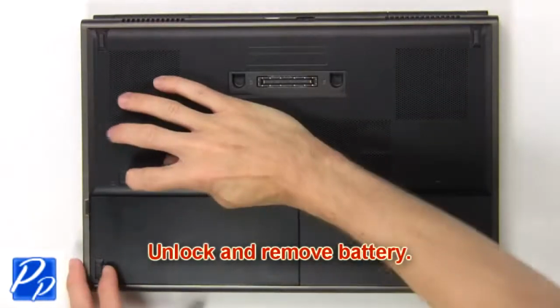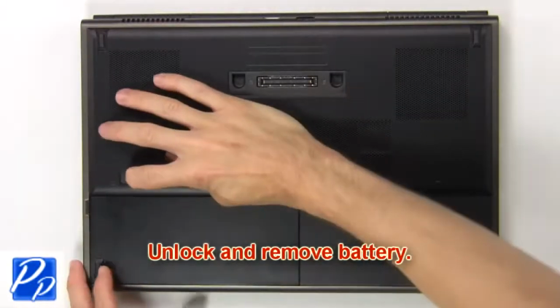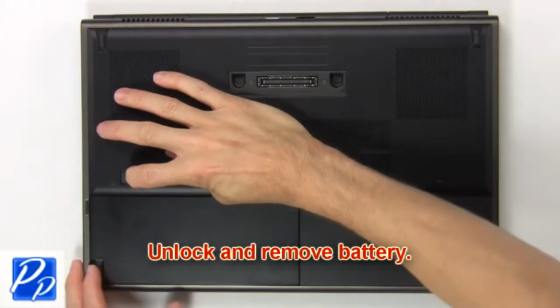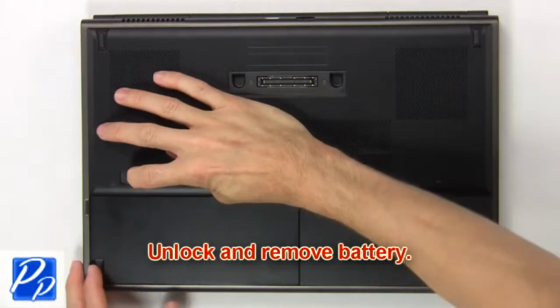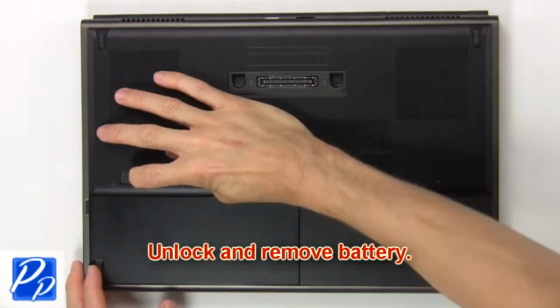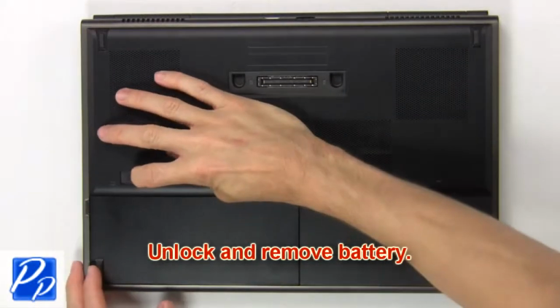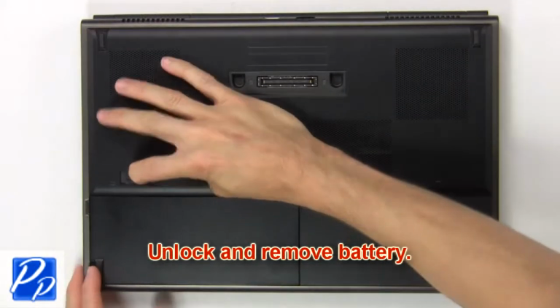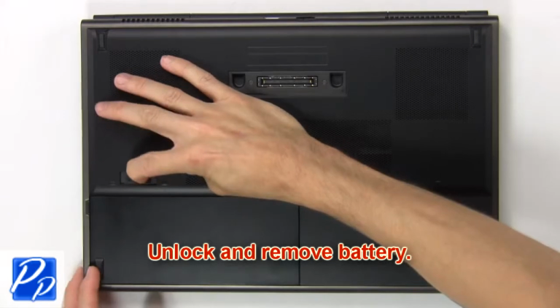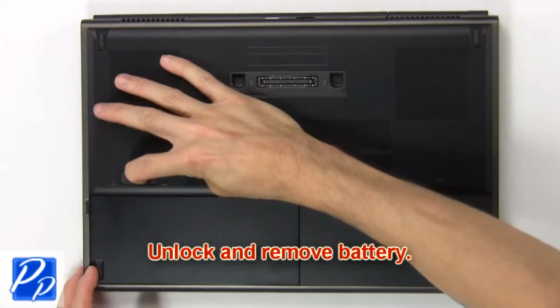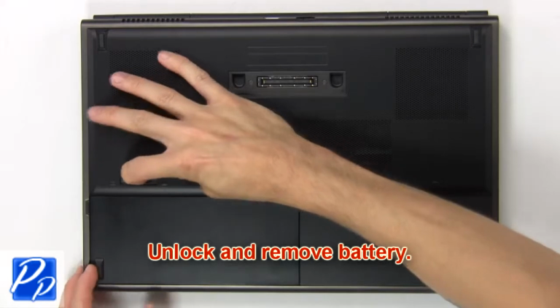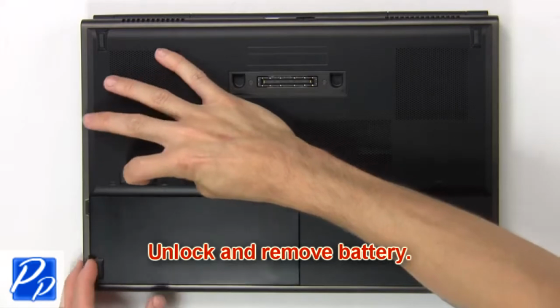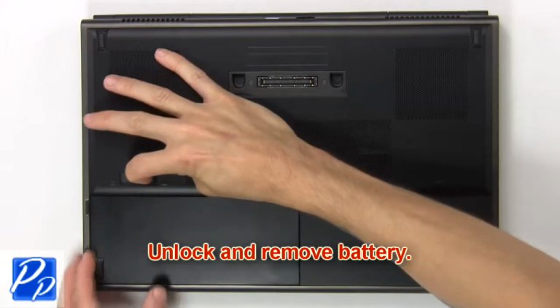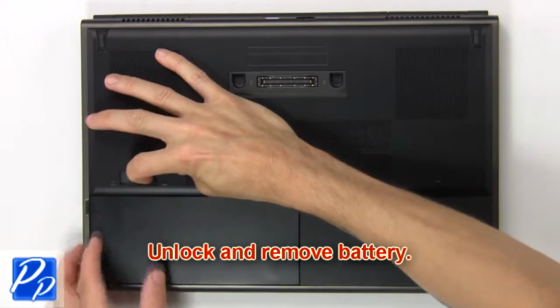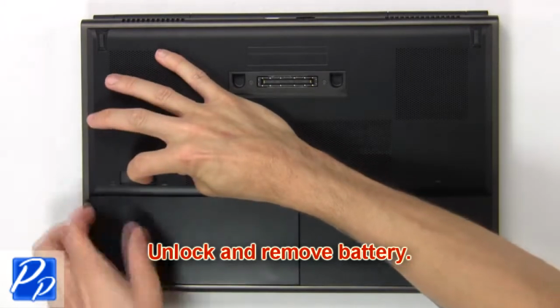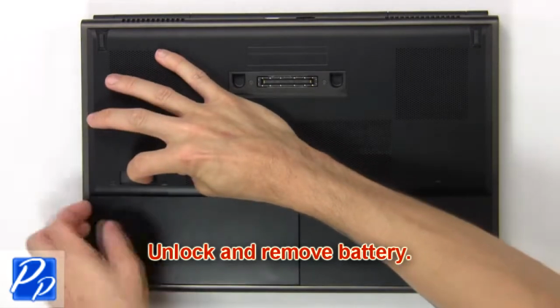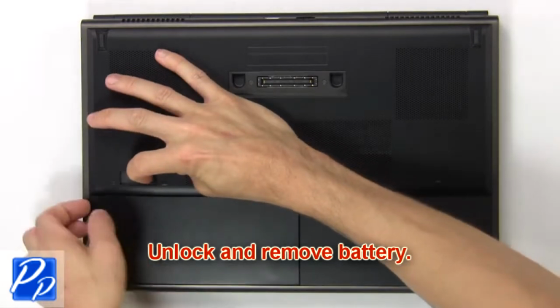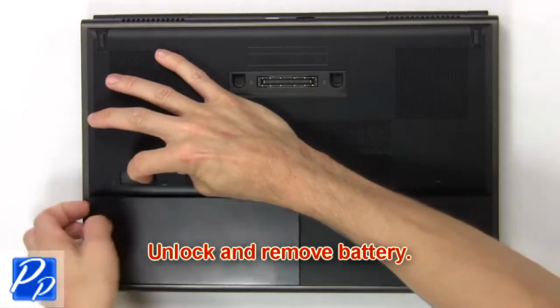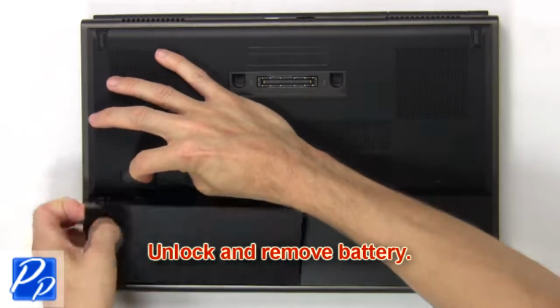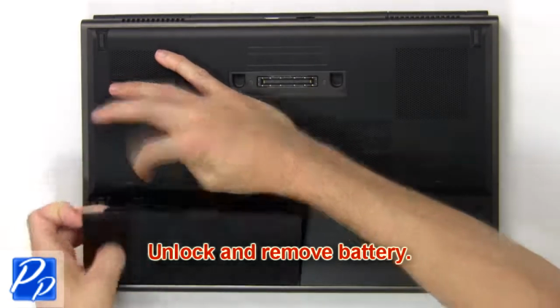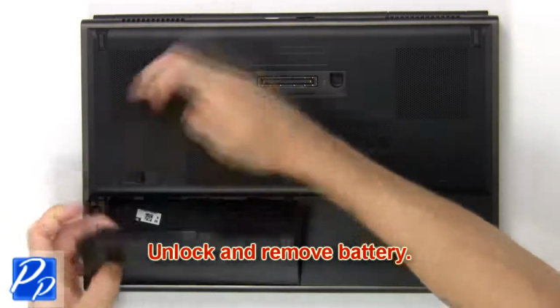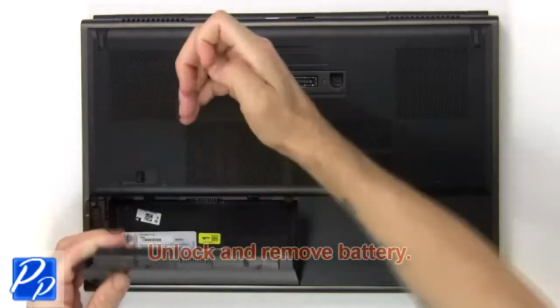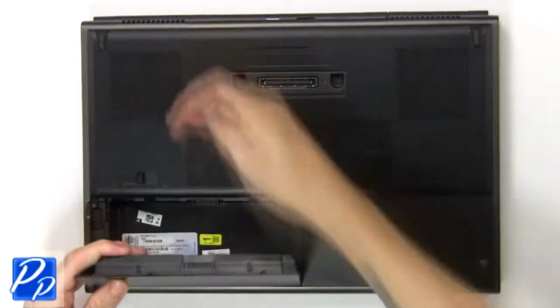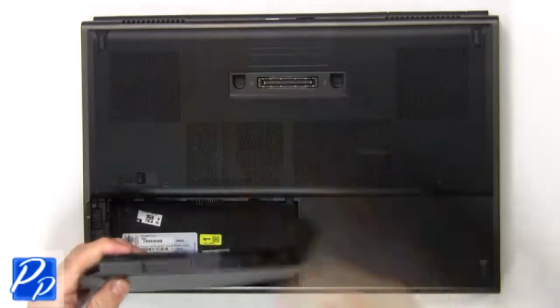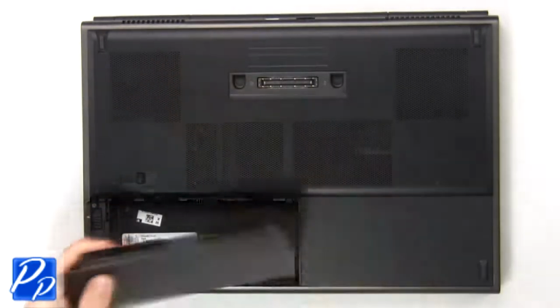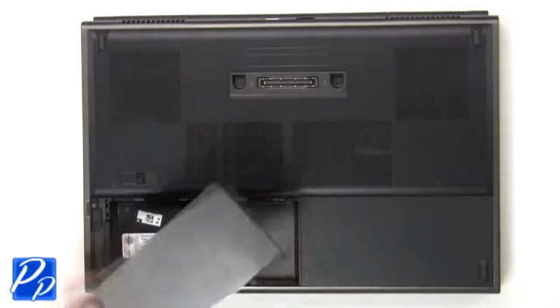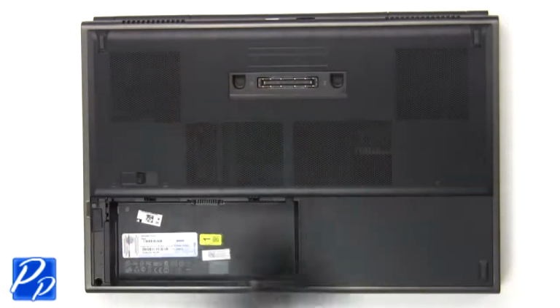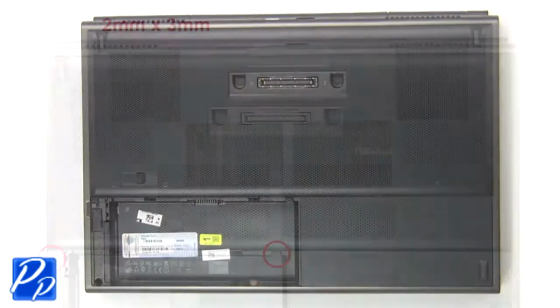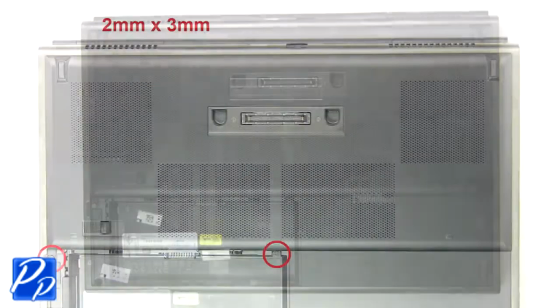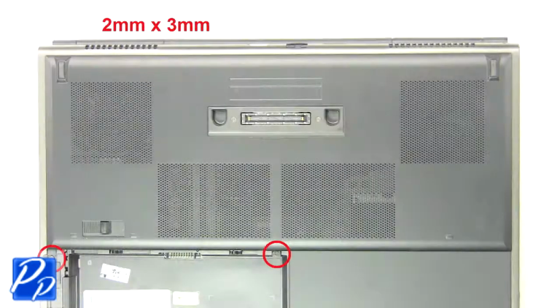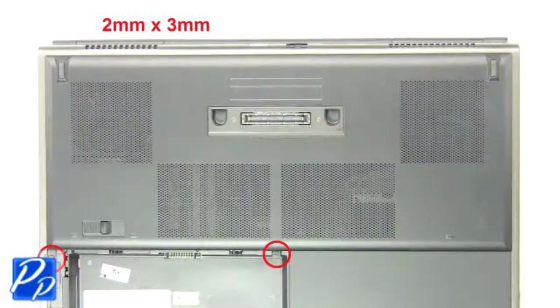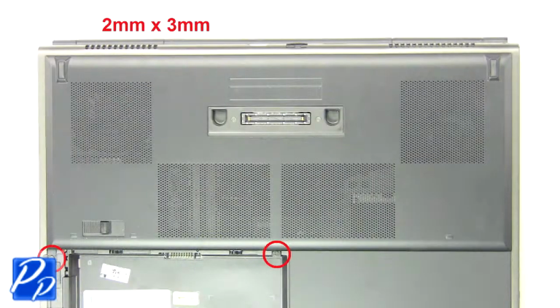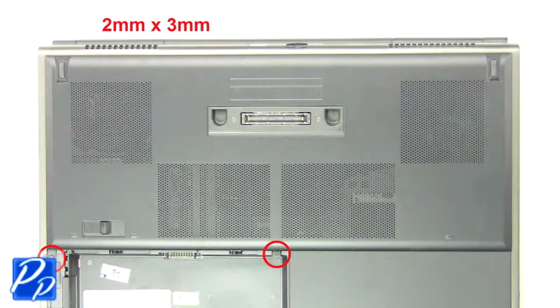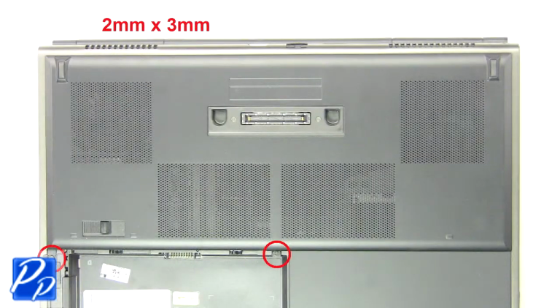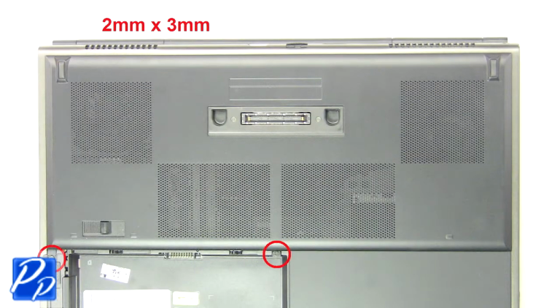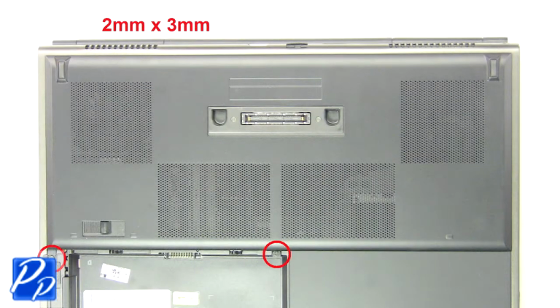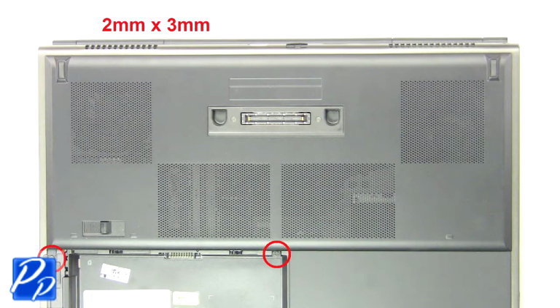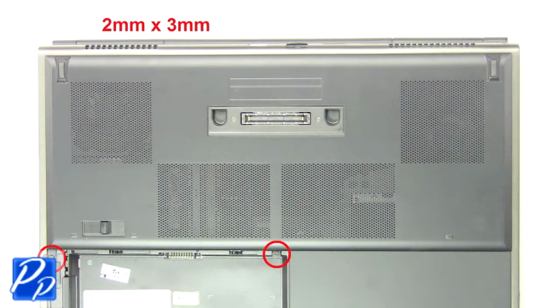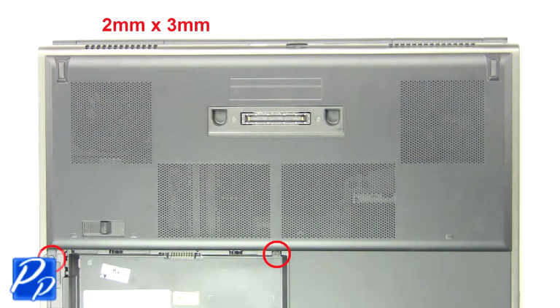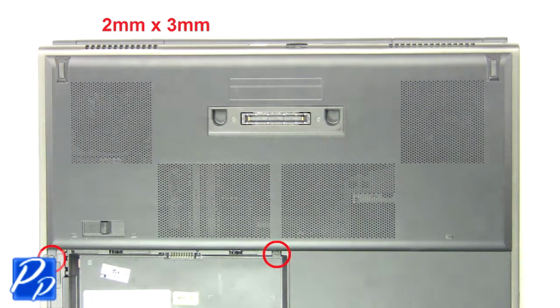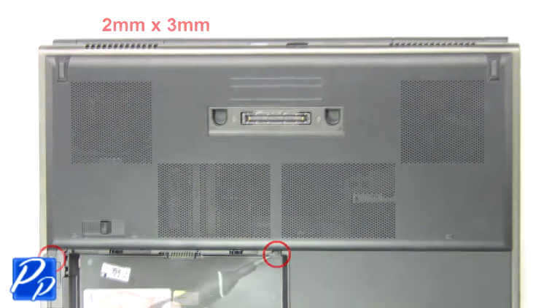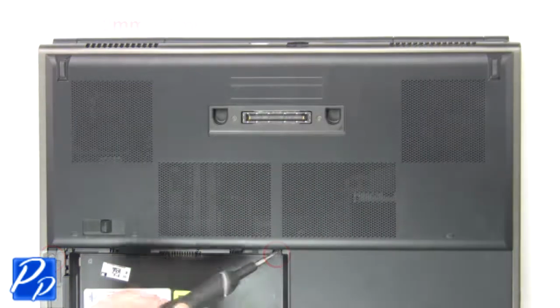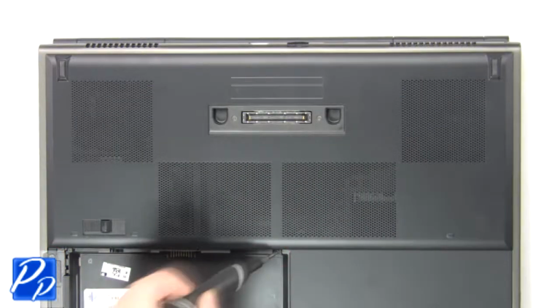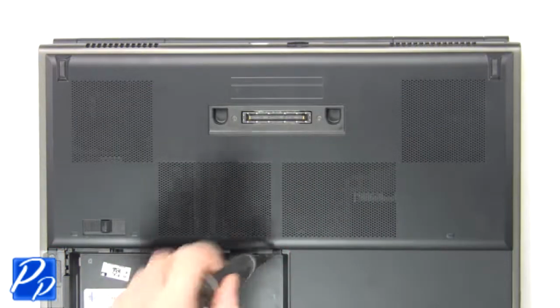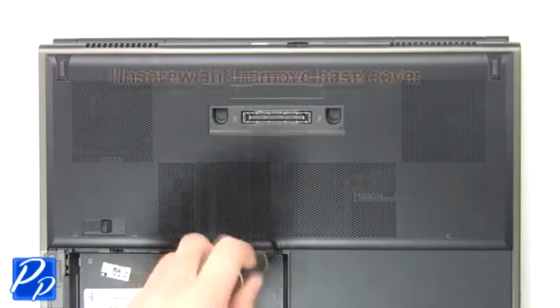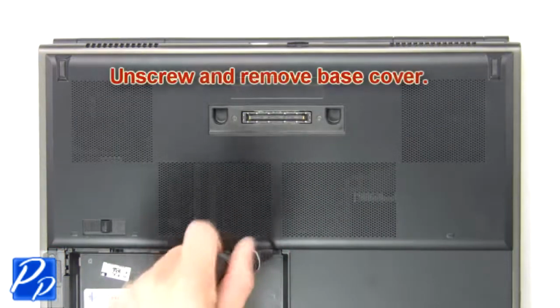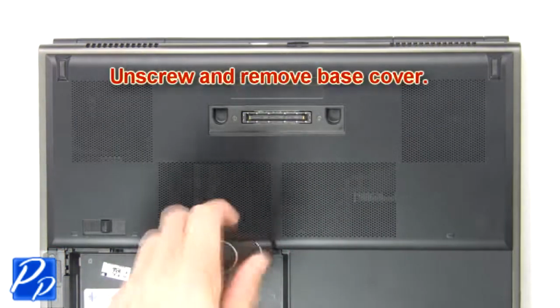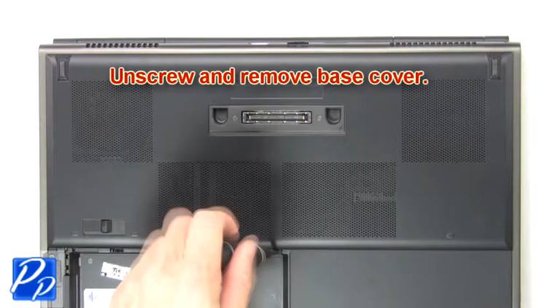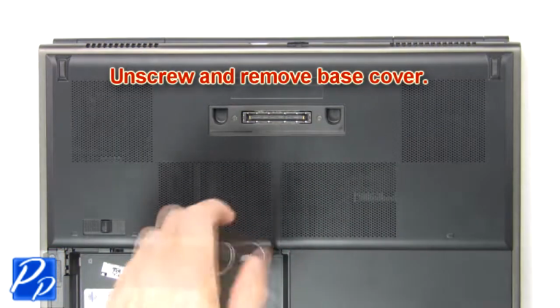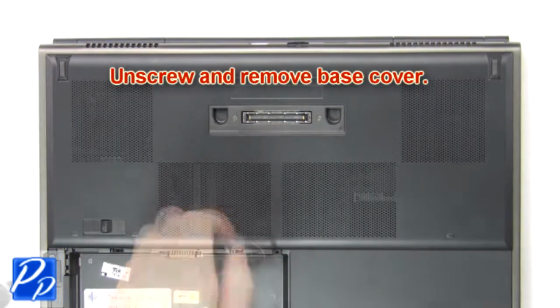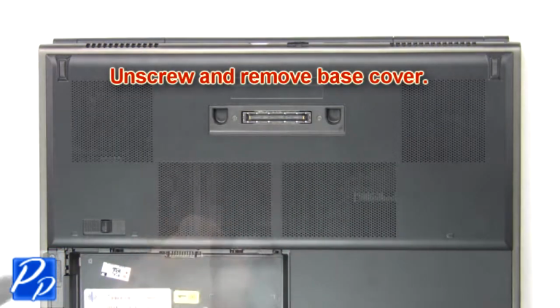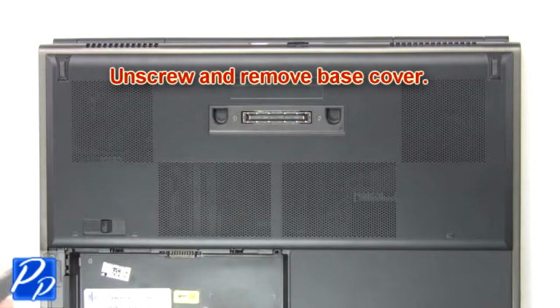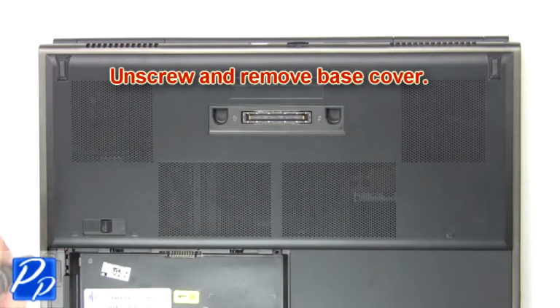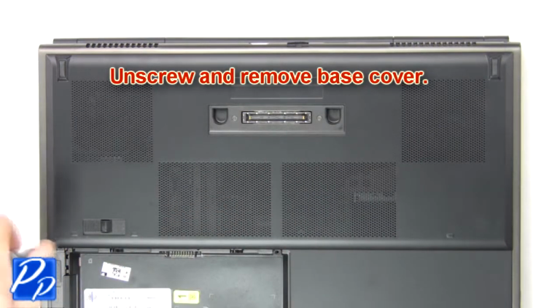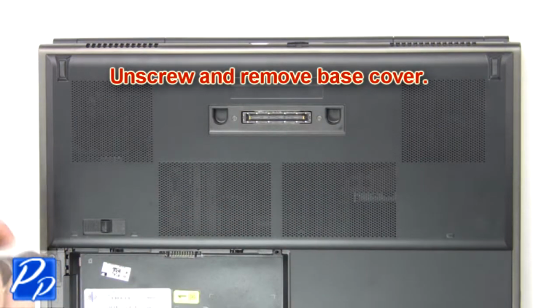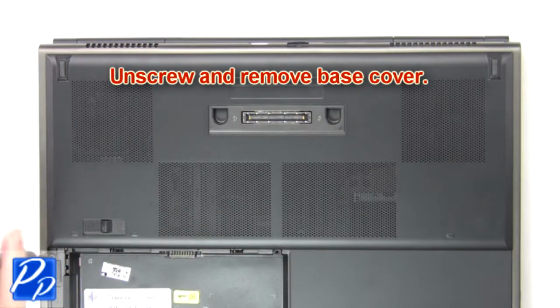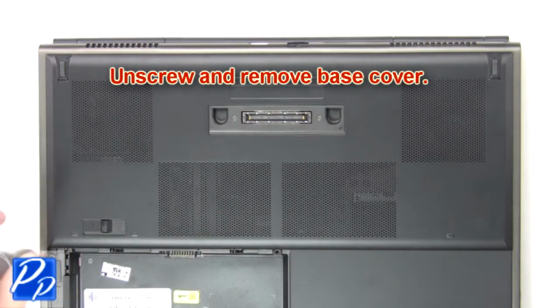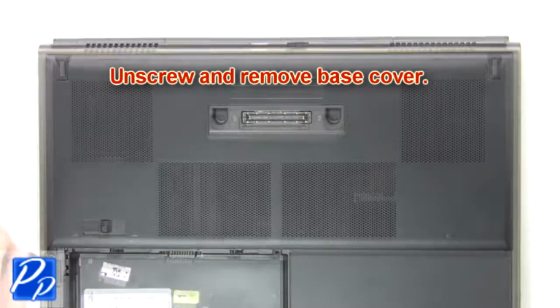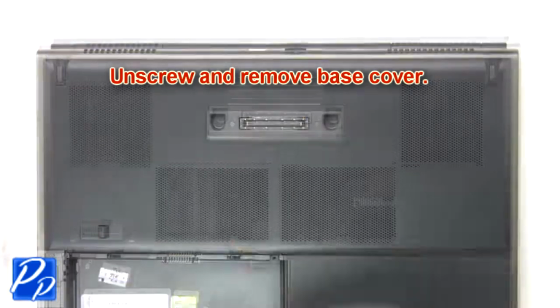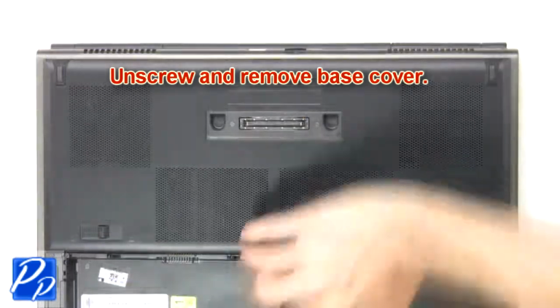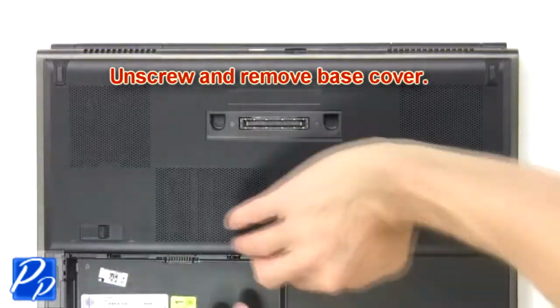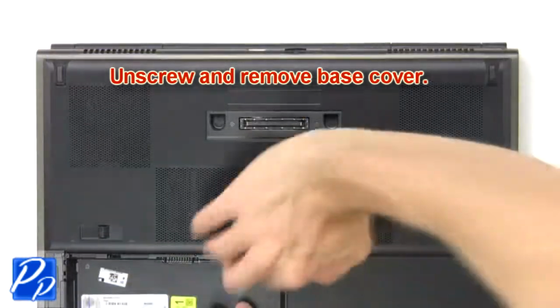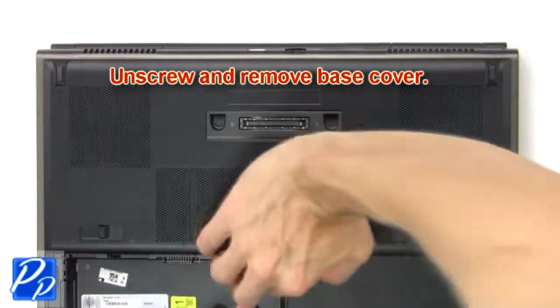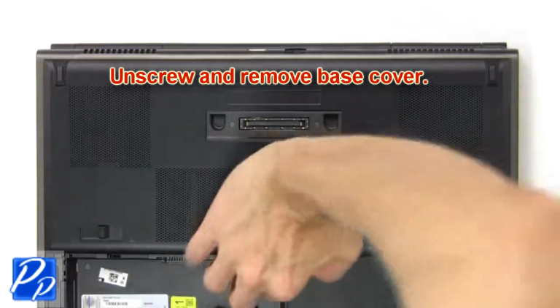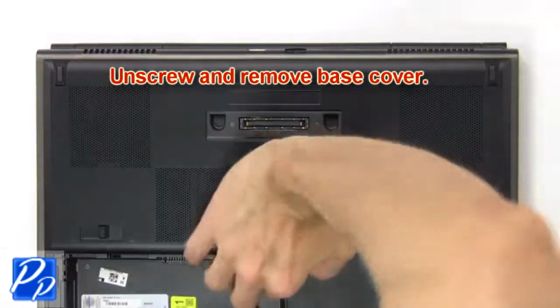Unlock and remove the battery. Now unscrew and remove the base cover.